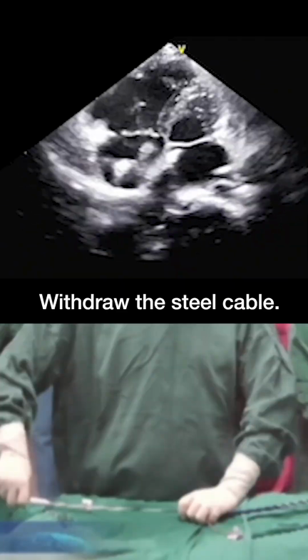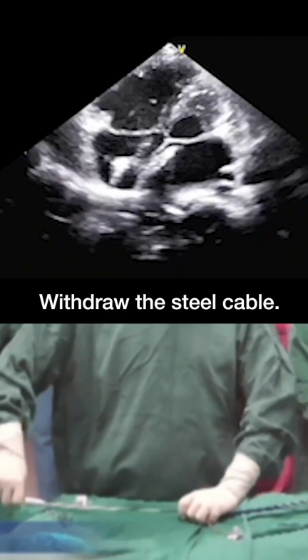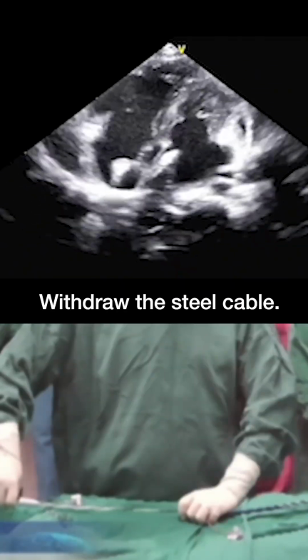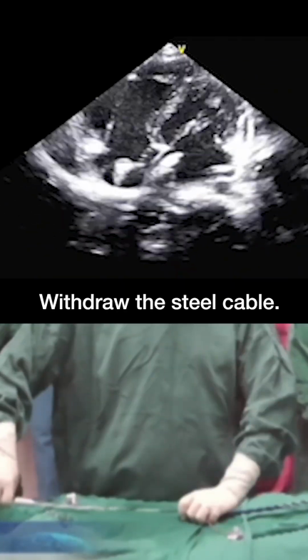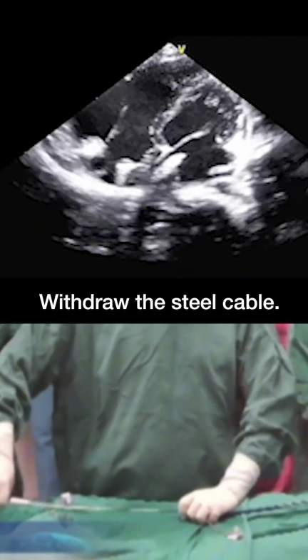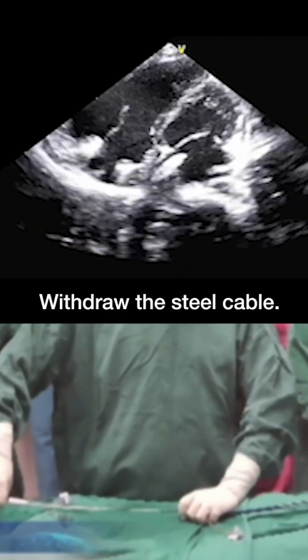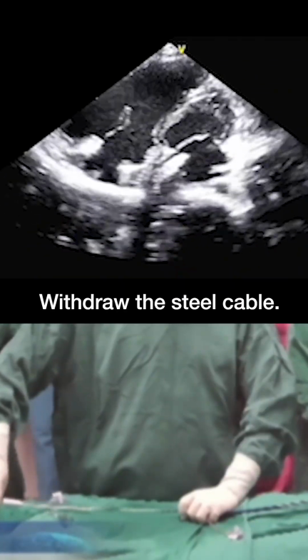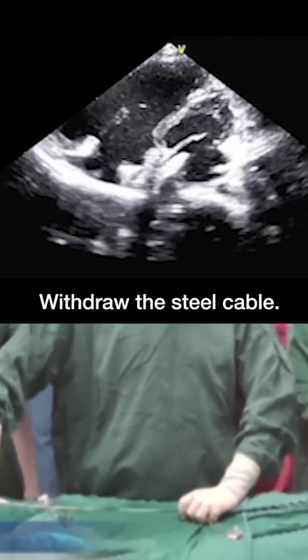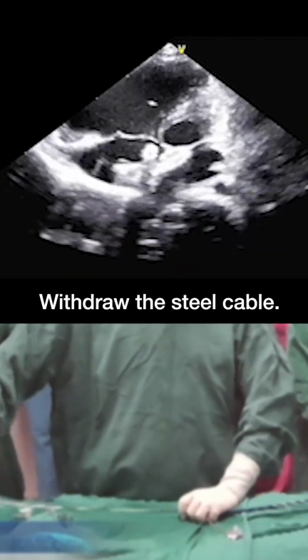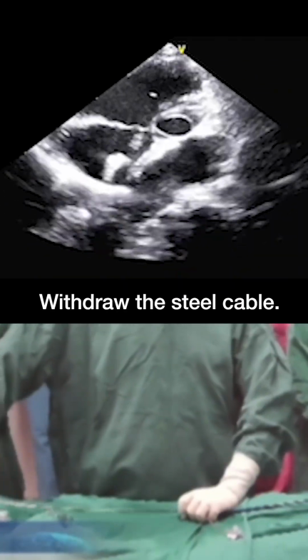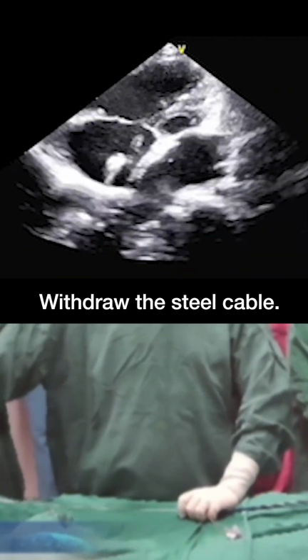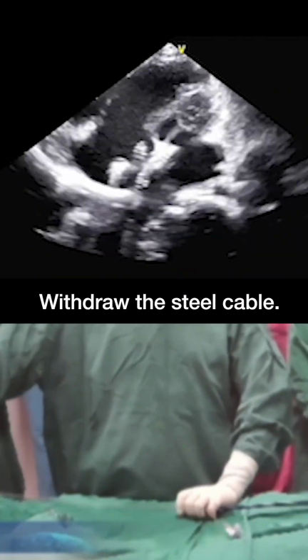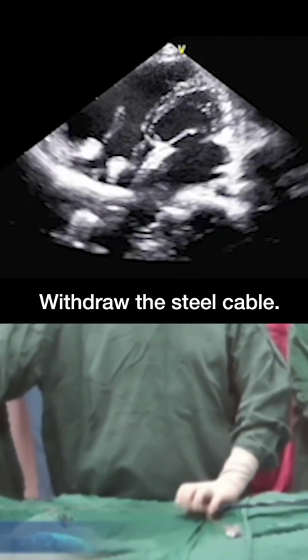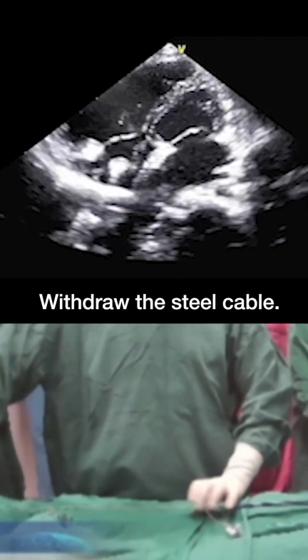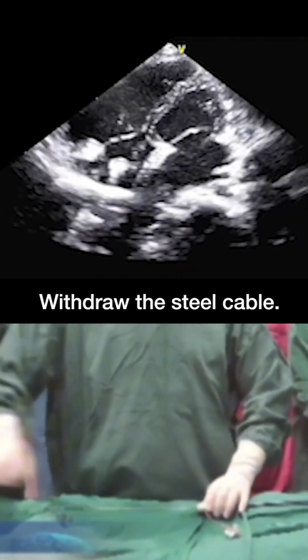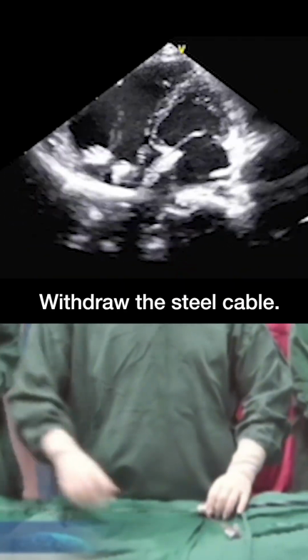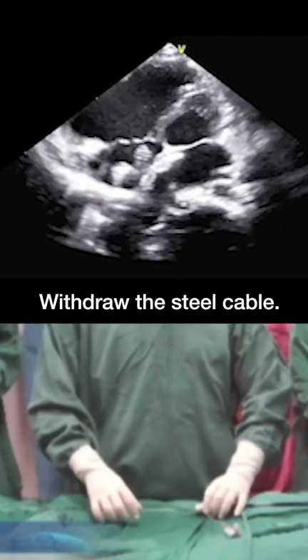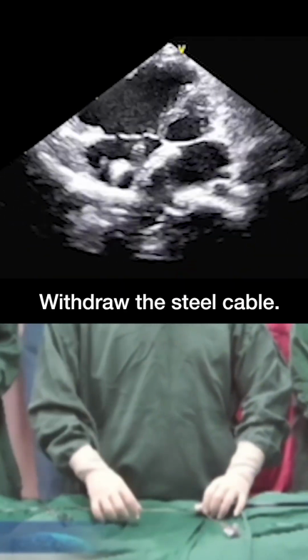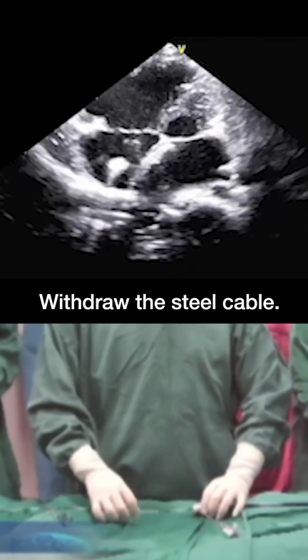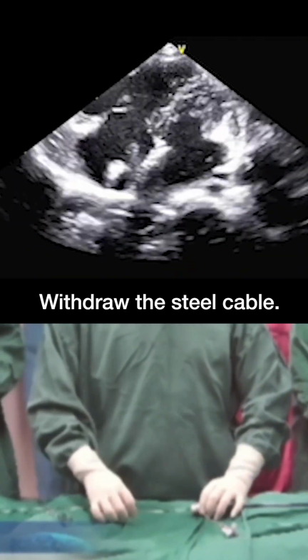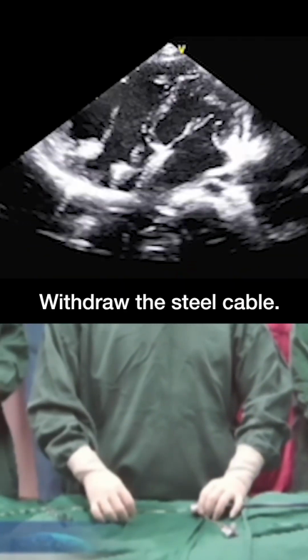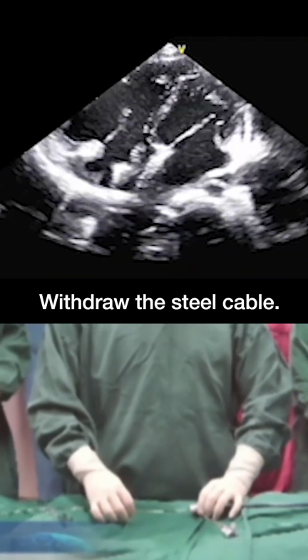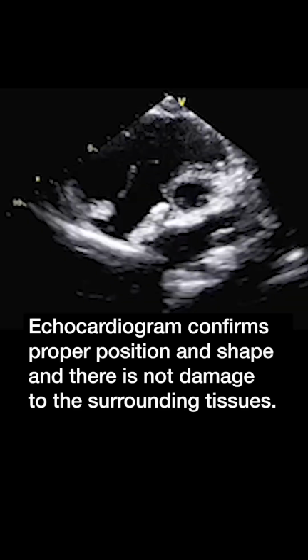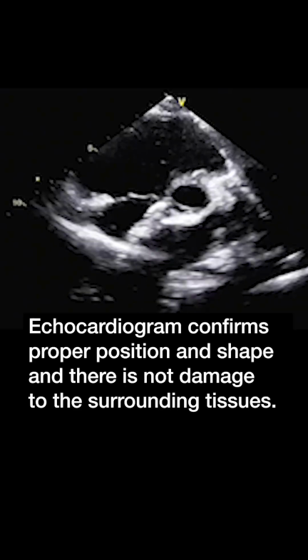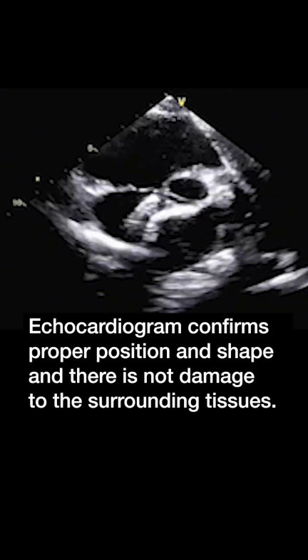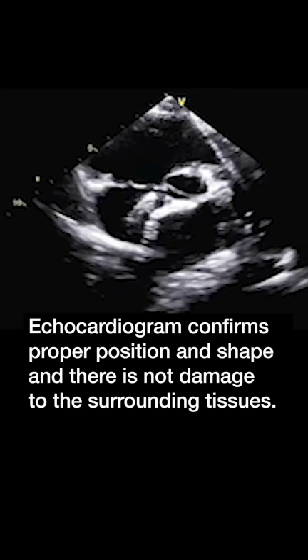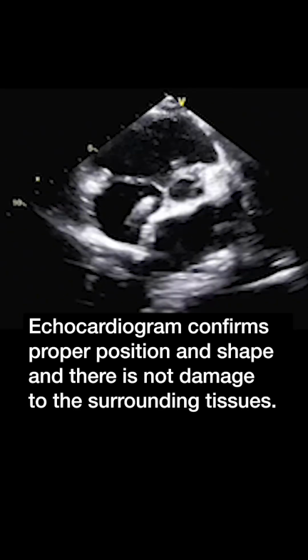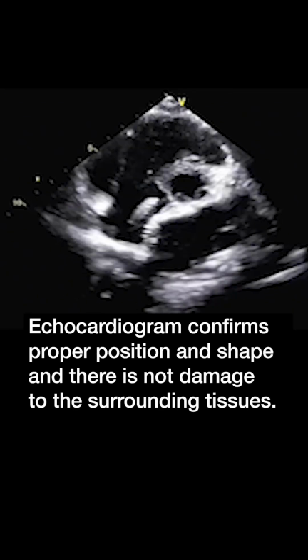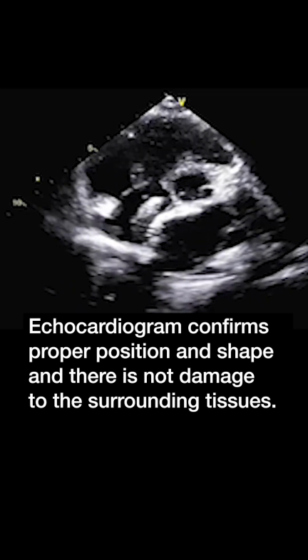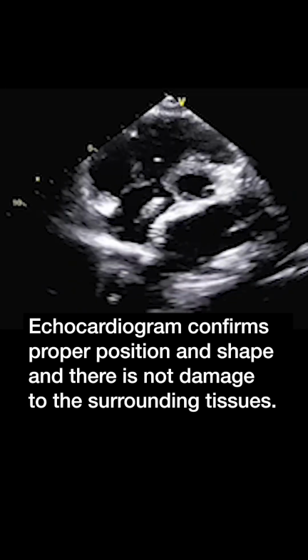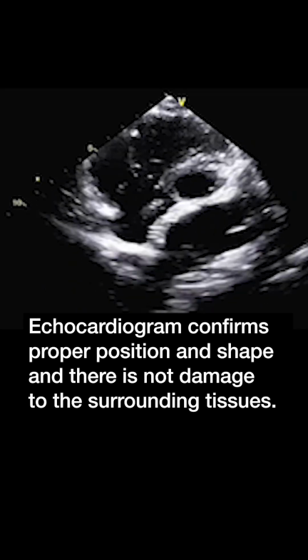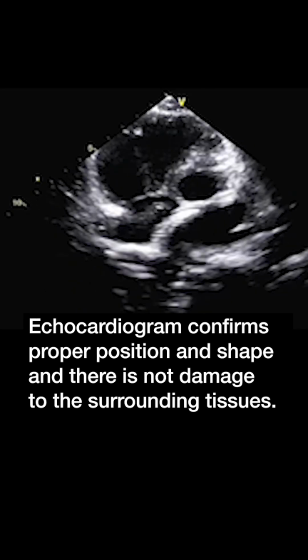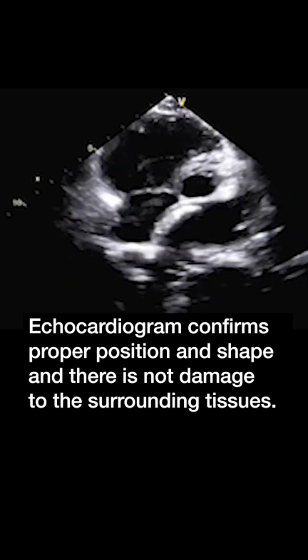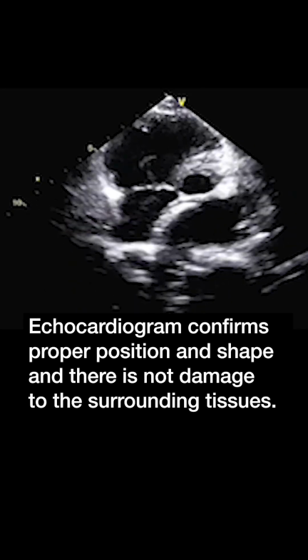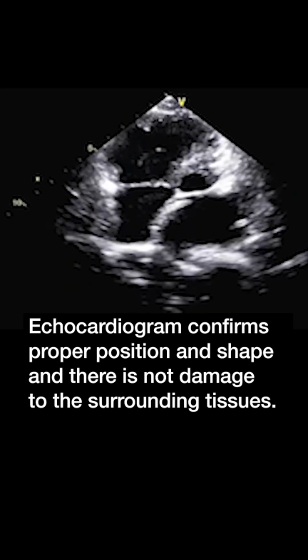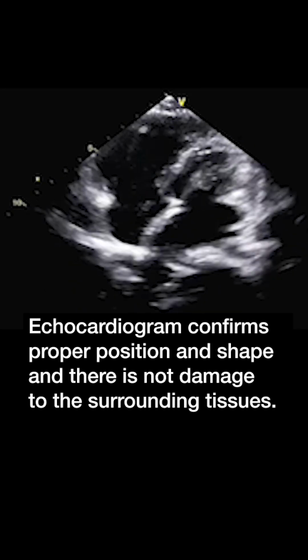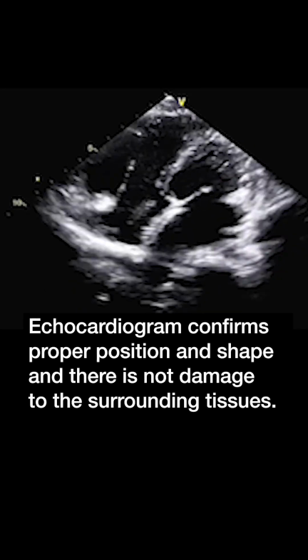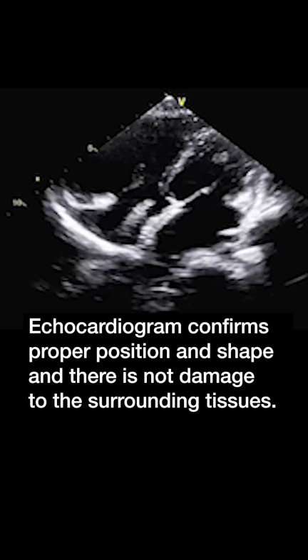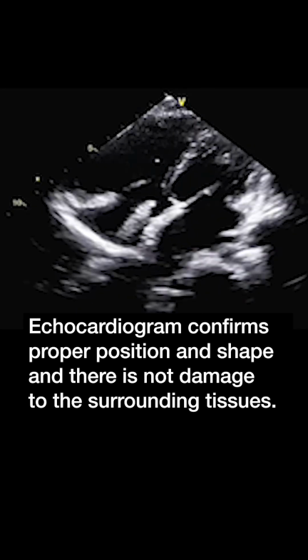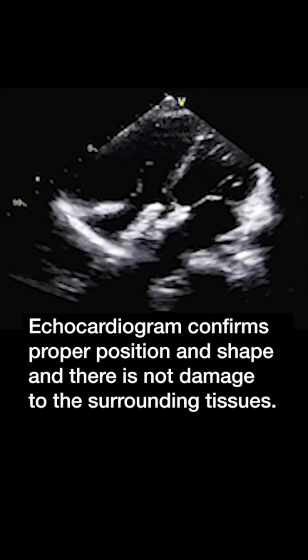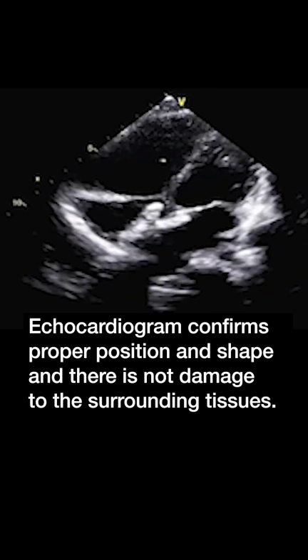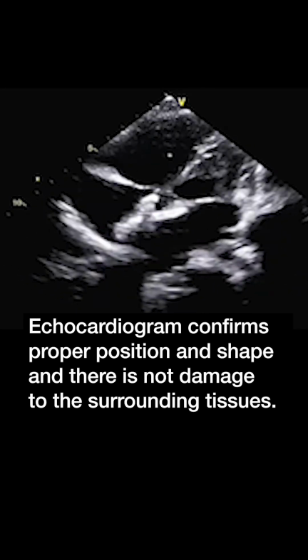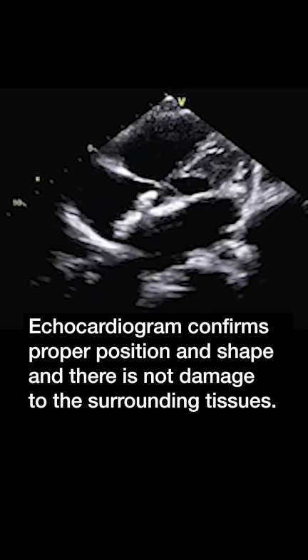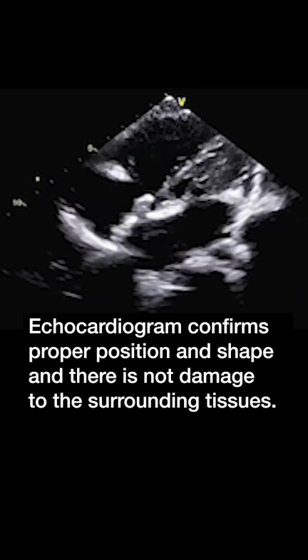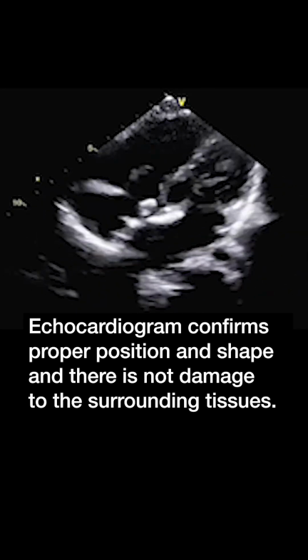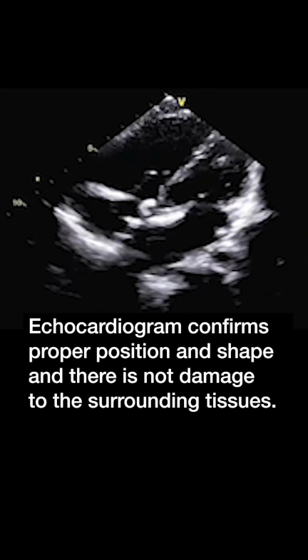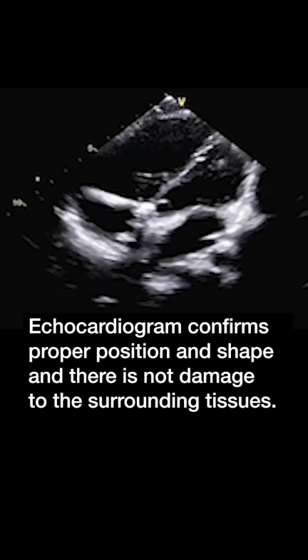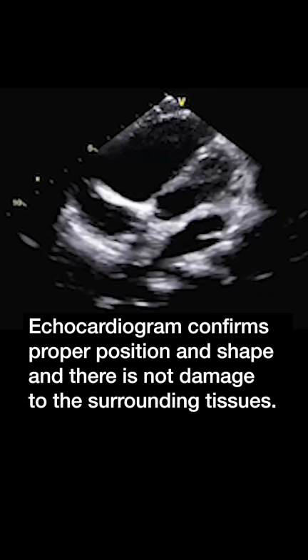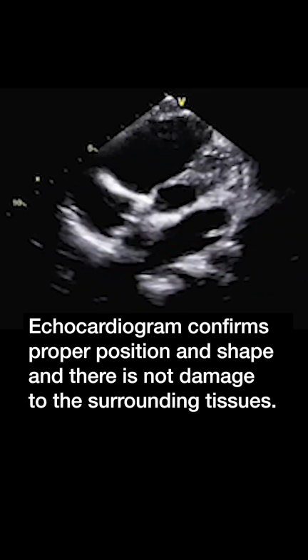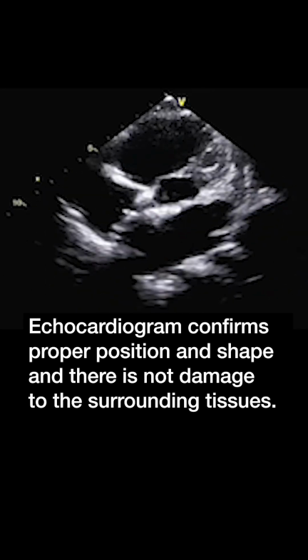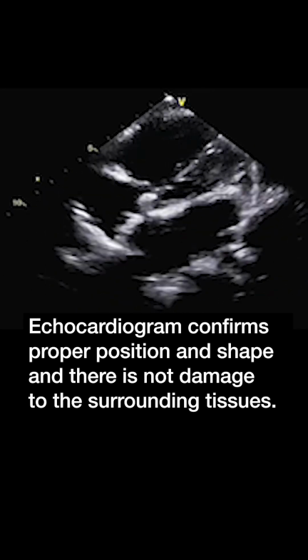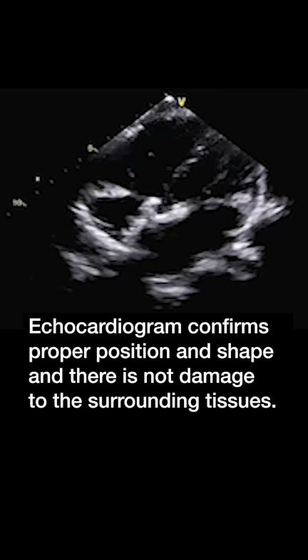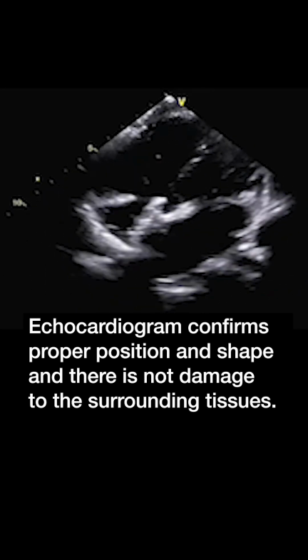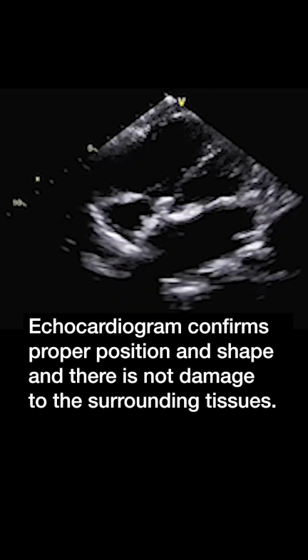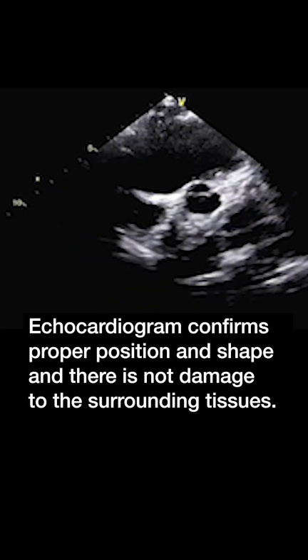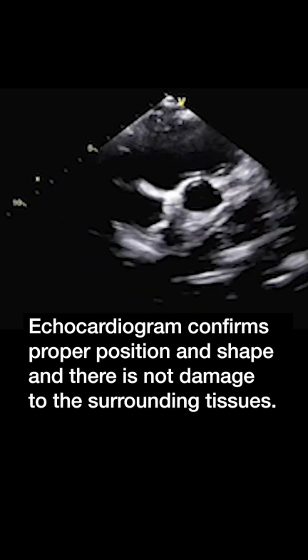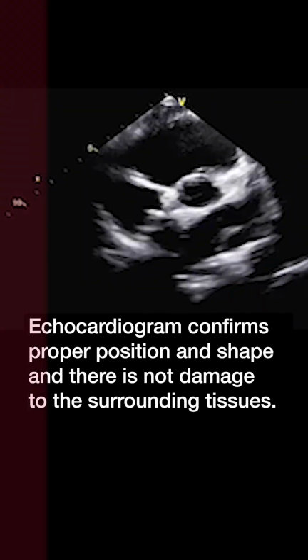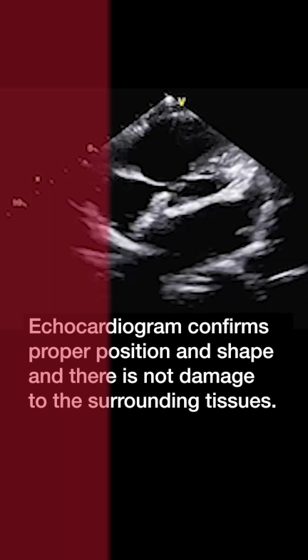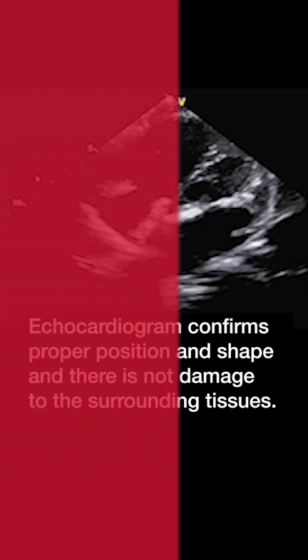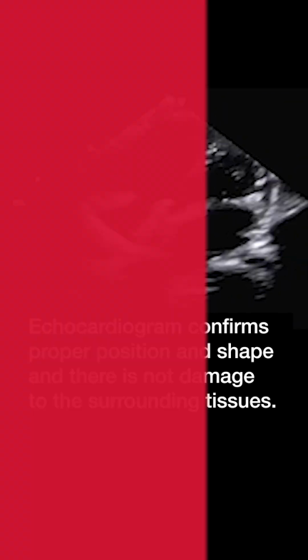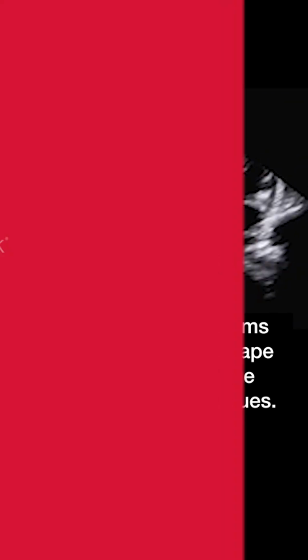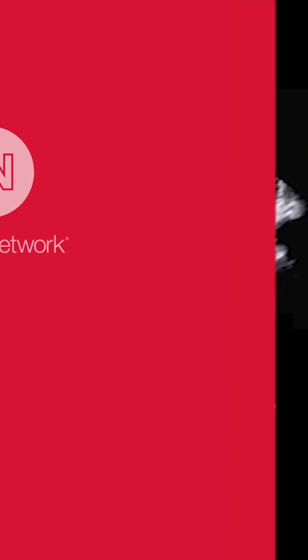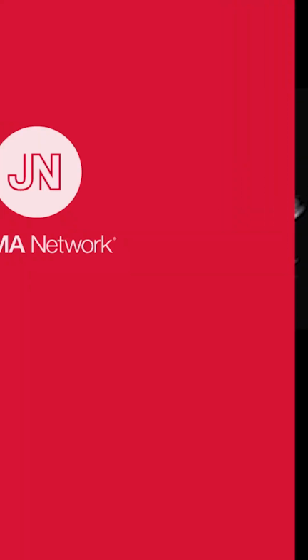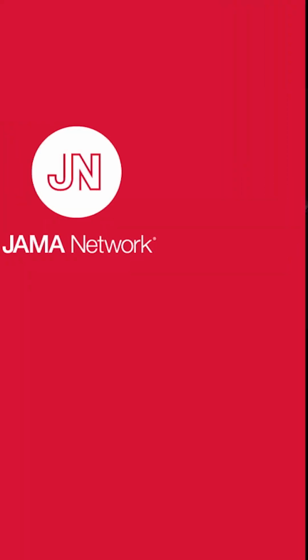Withdraw the steel cable. The echocardiogram confirms proper position and shape, and there is no damage to the surrounding tissues.